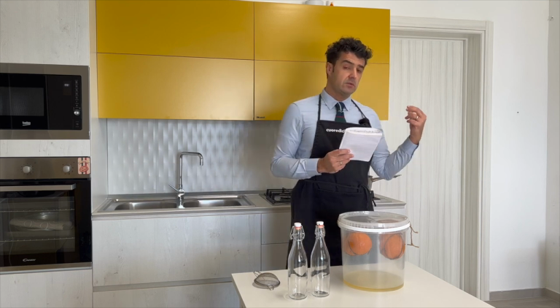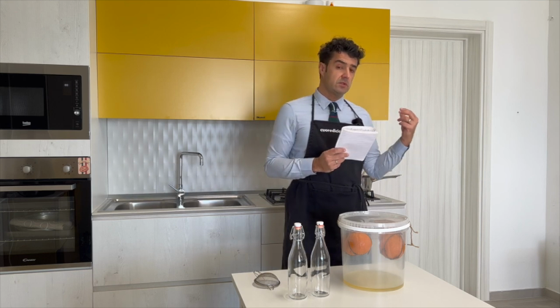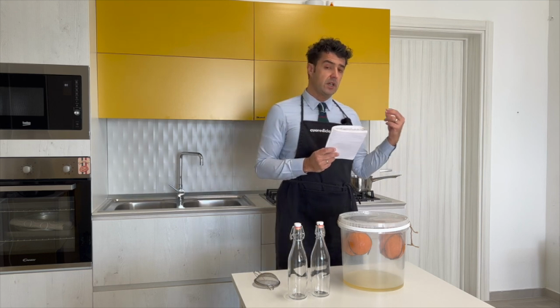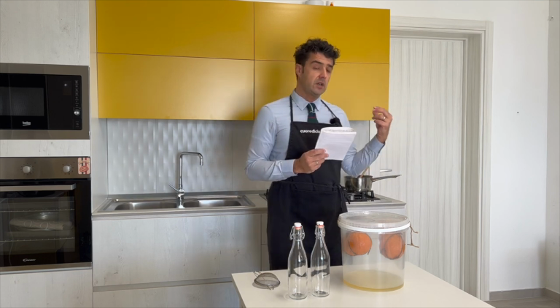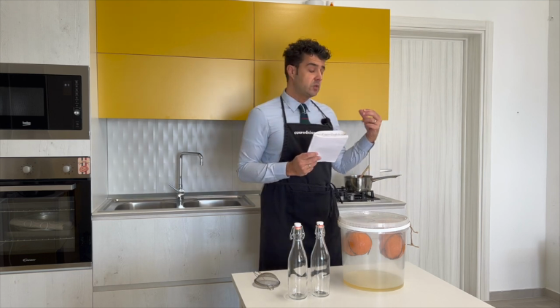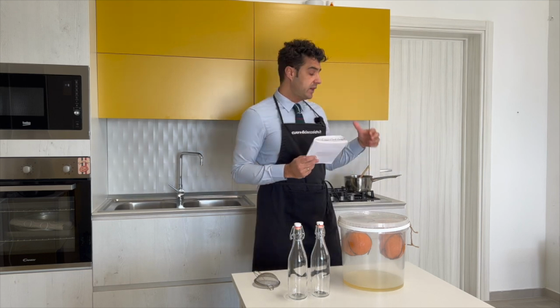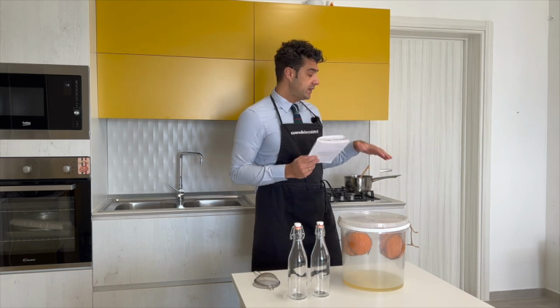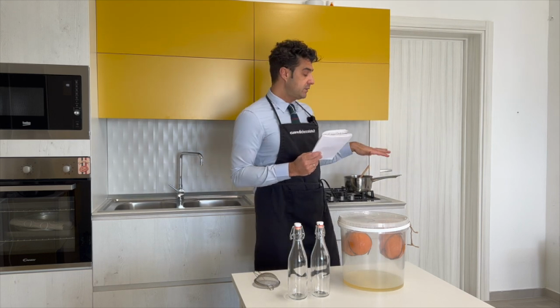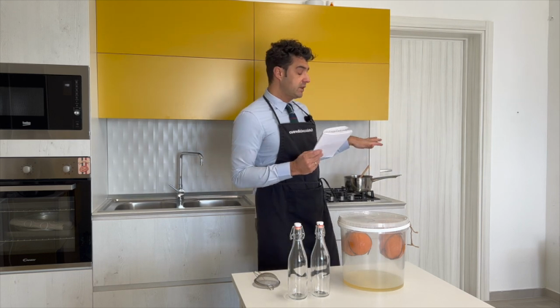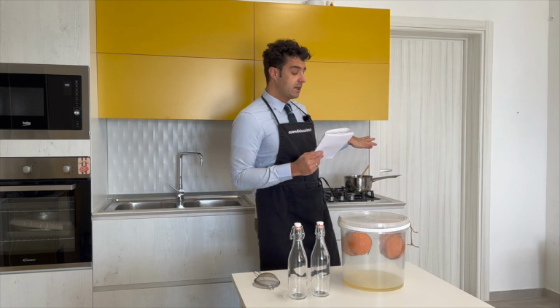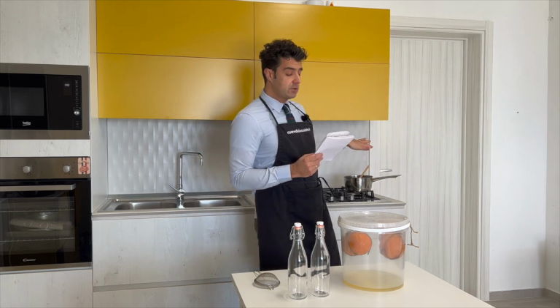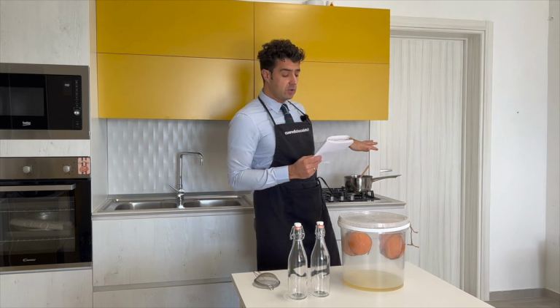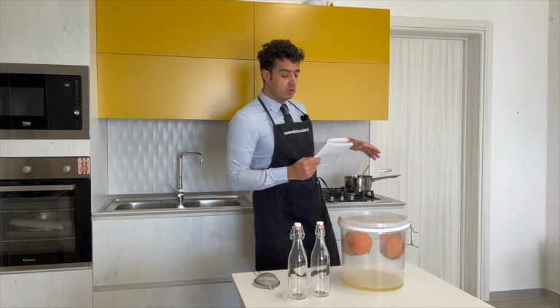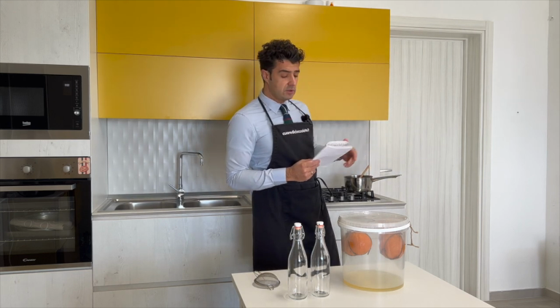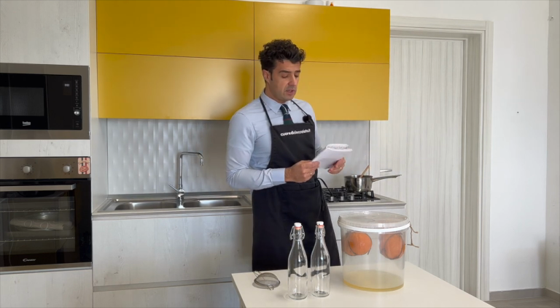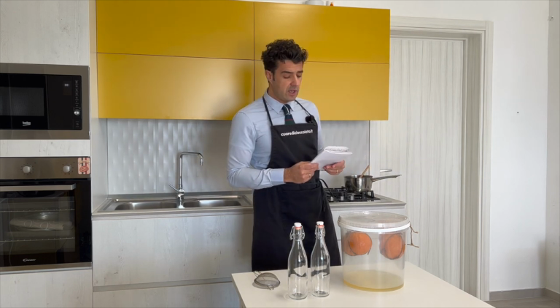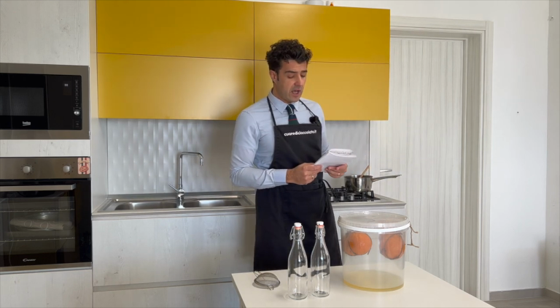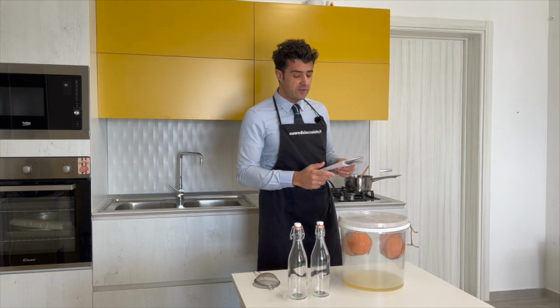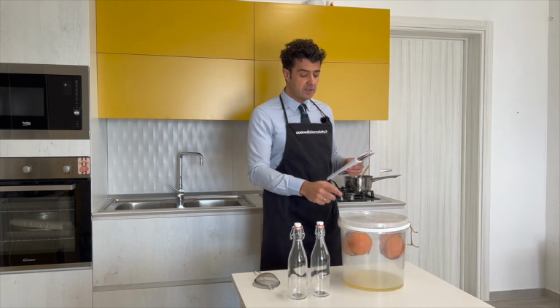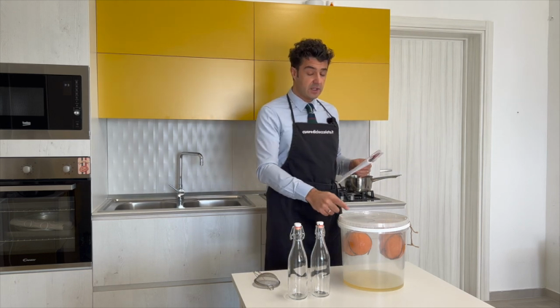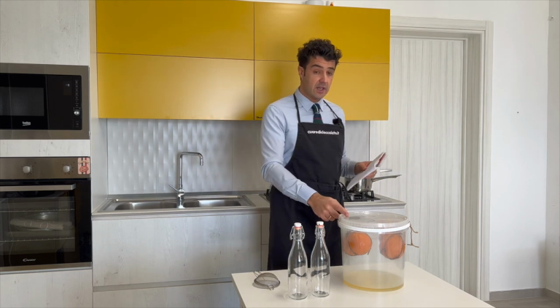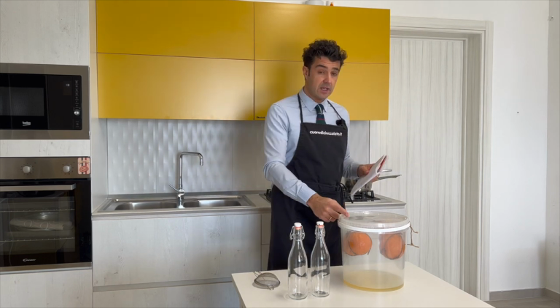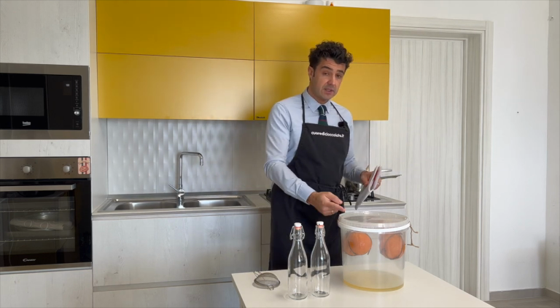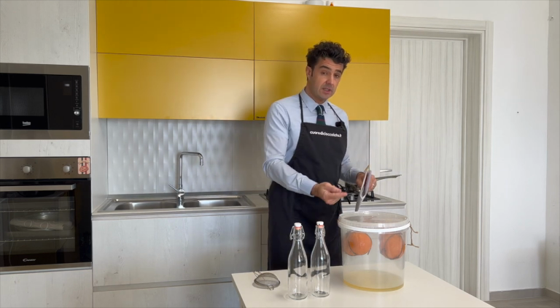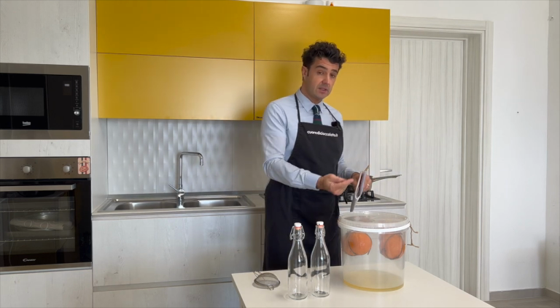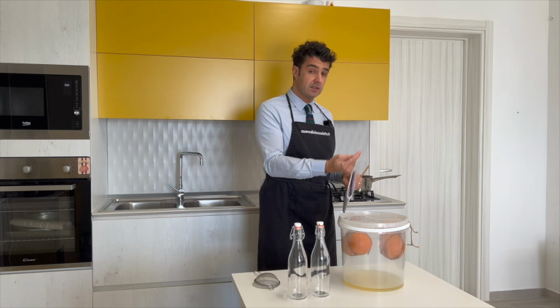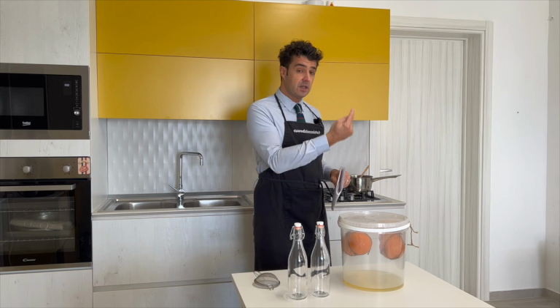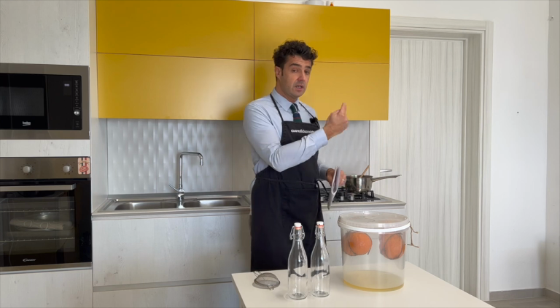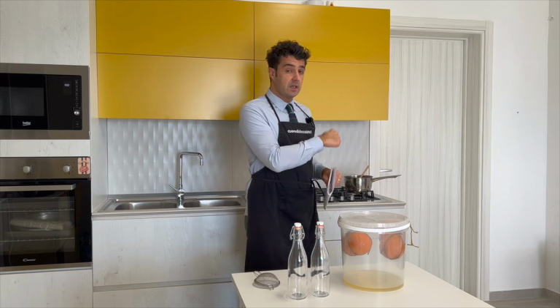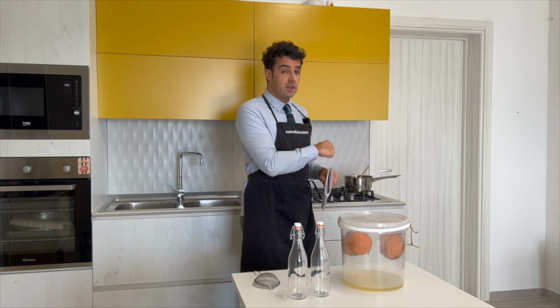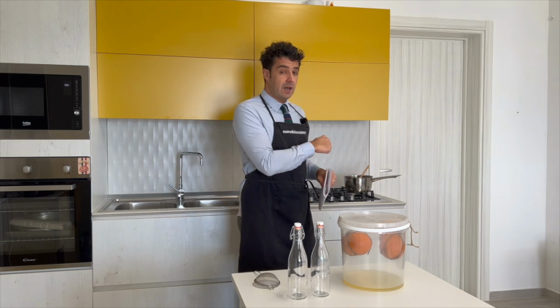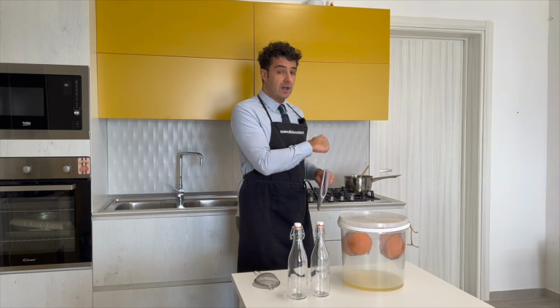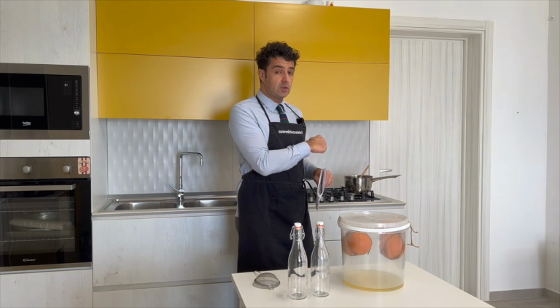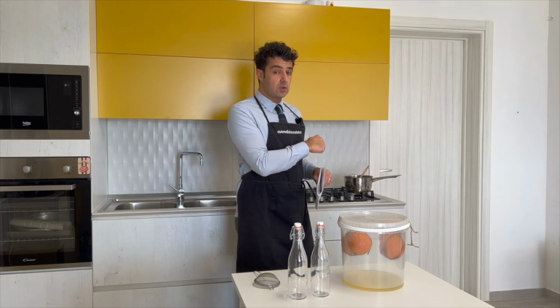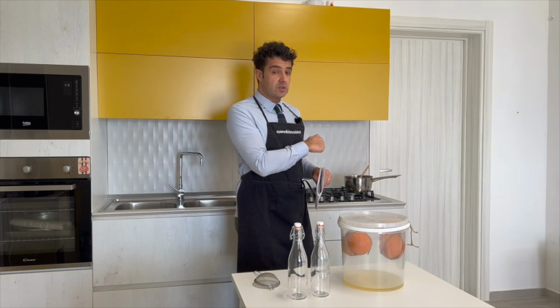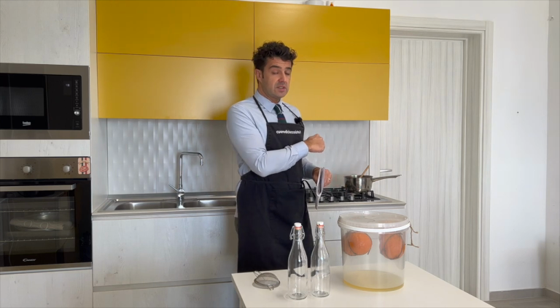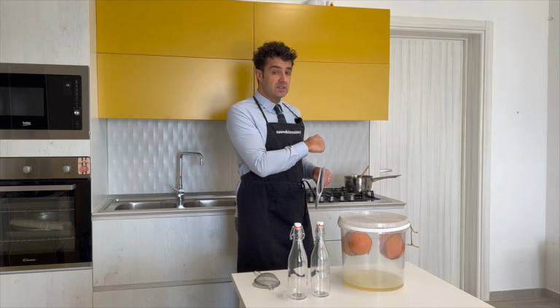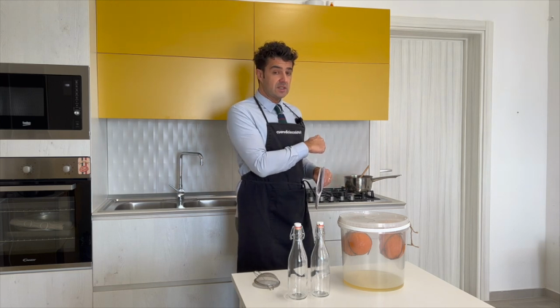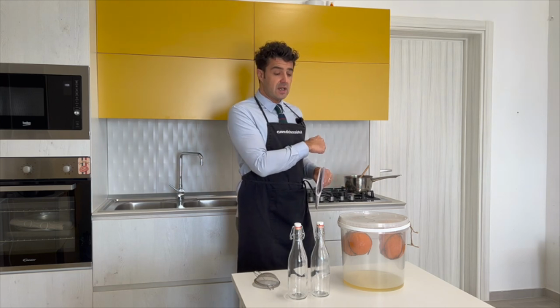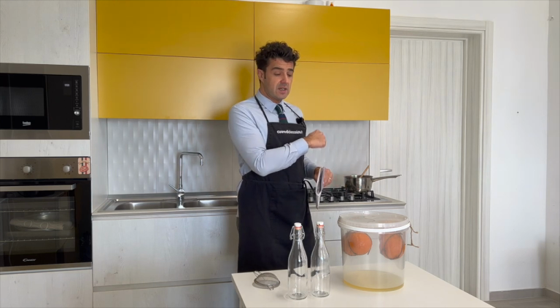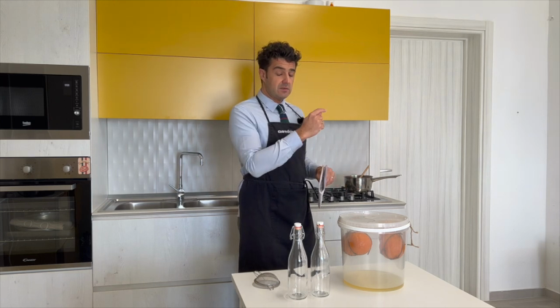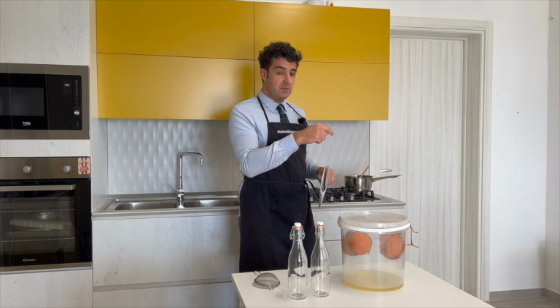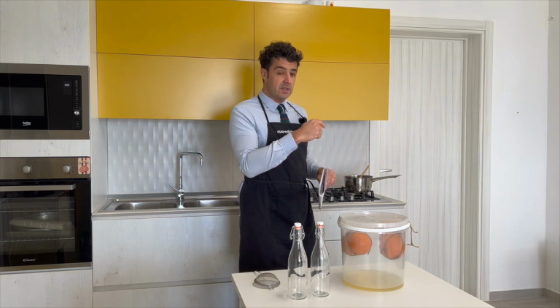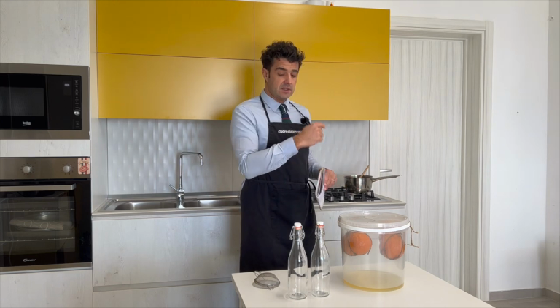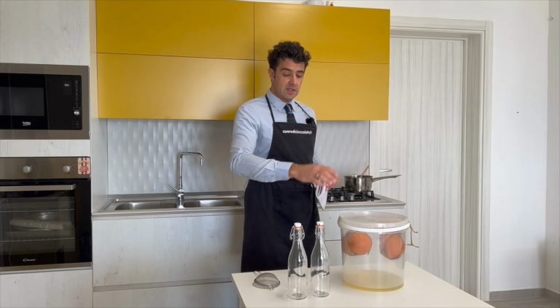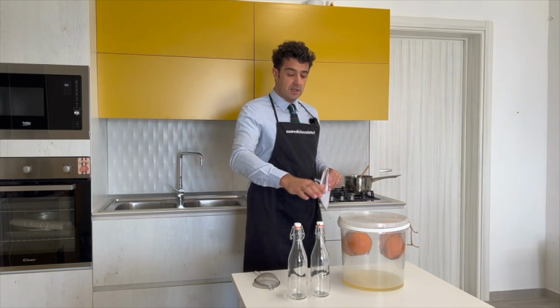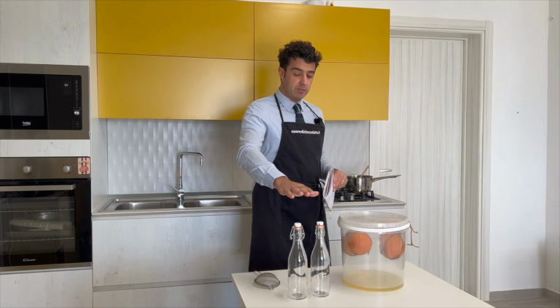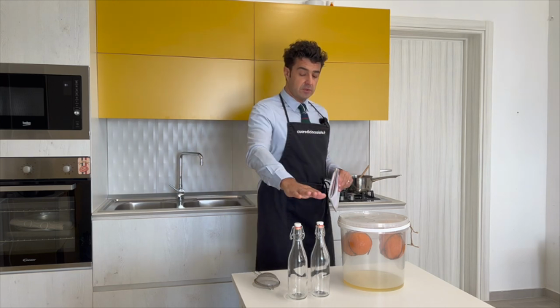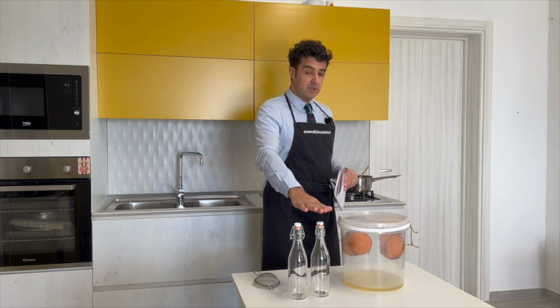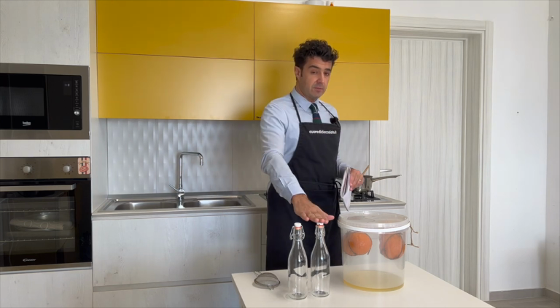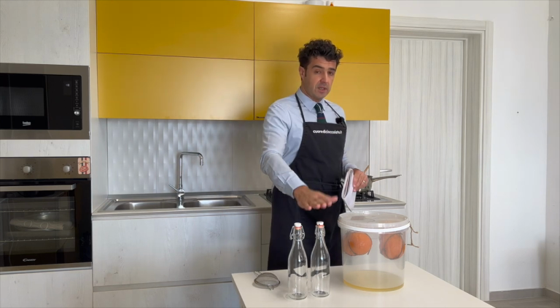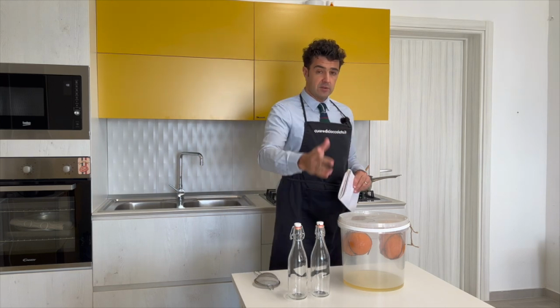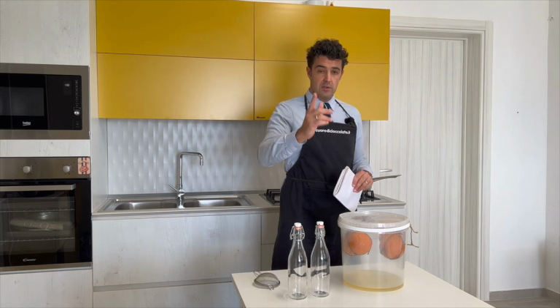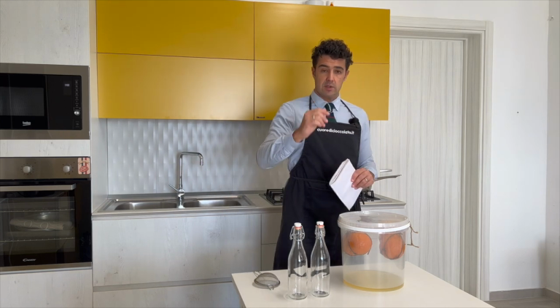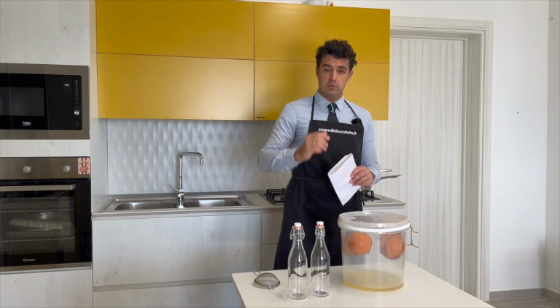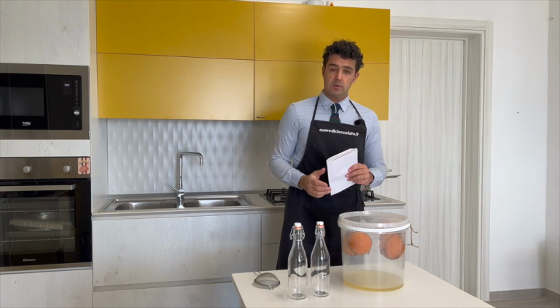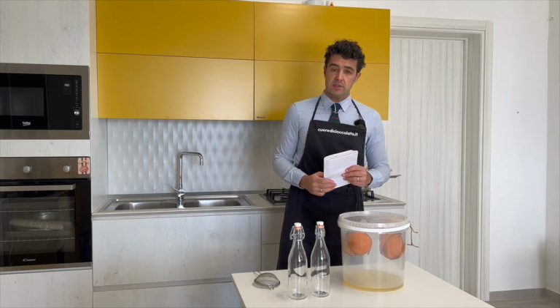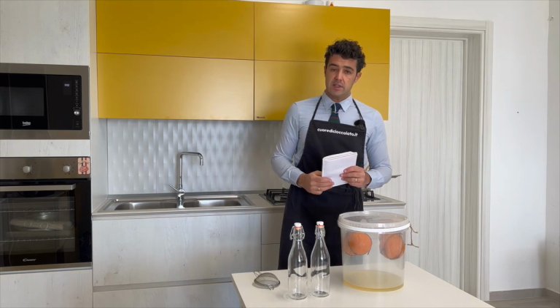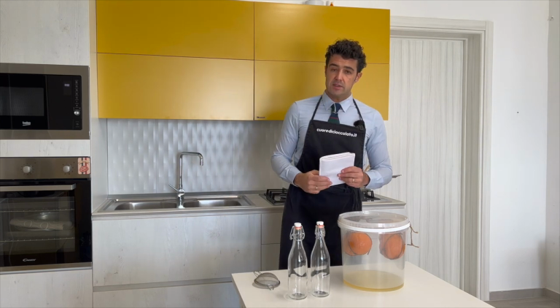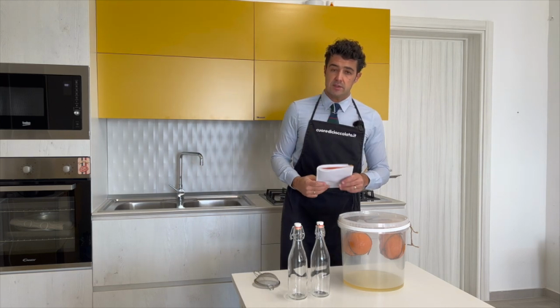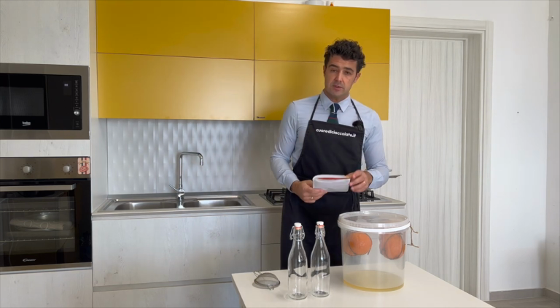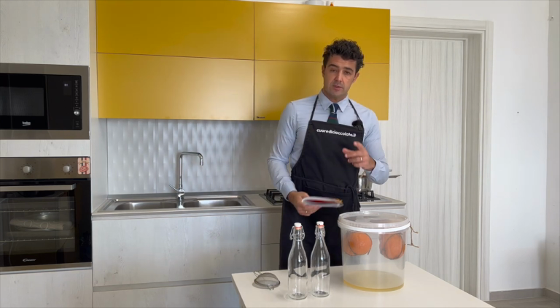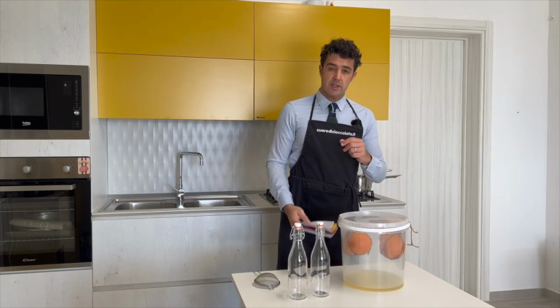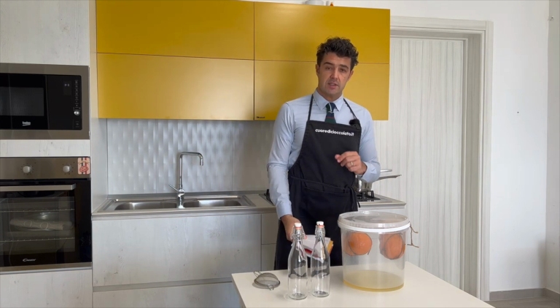Now I wait for it to become cold, then I add the alcohol inside, mix, and put it in the bottle. We will taste it — see you later.